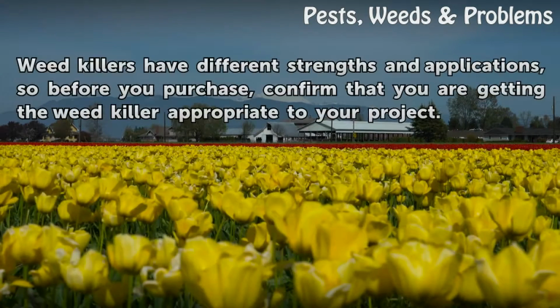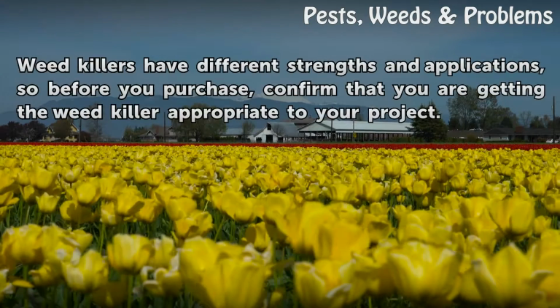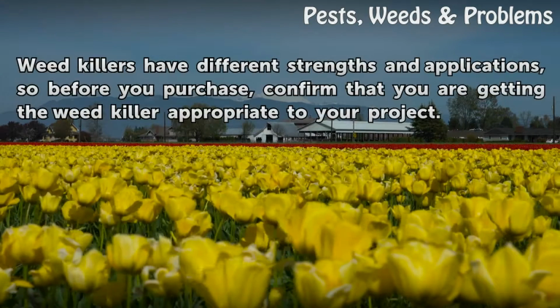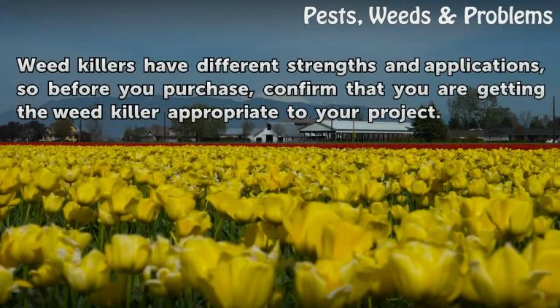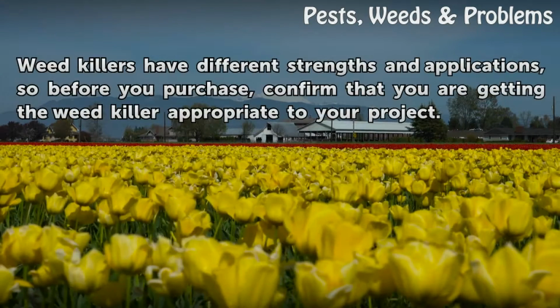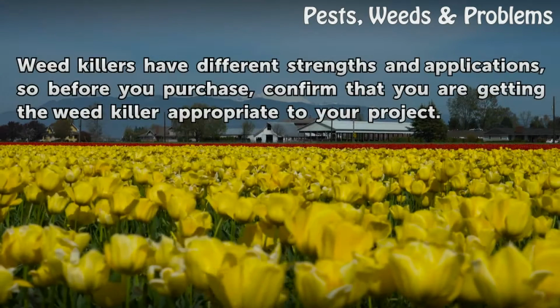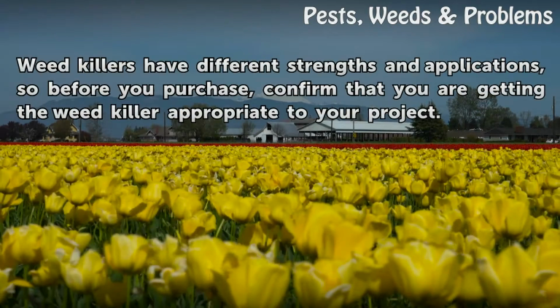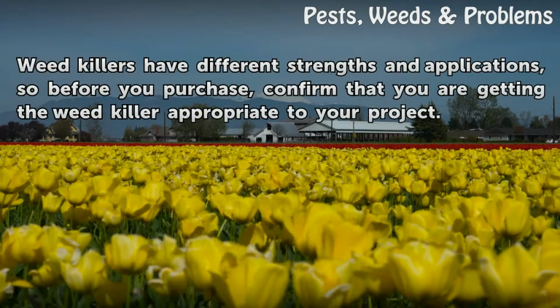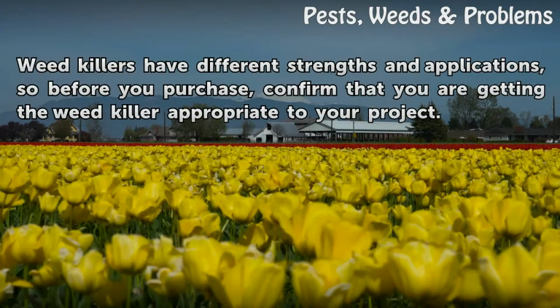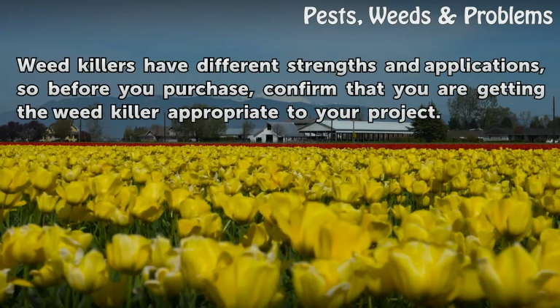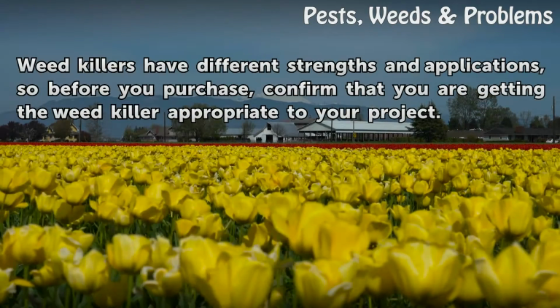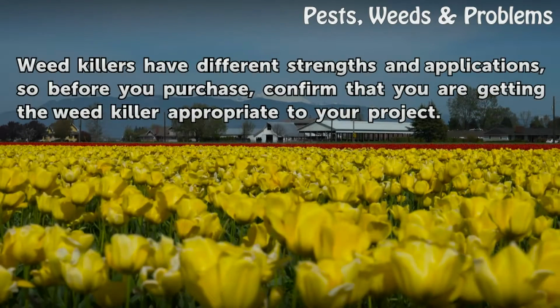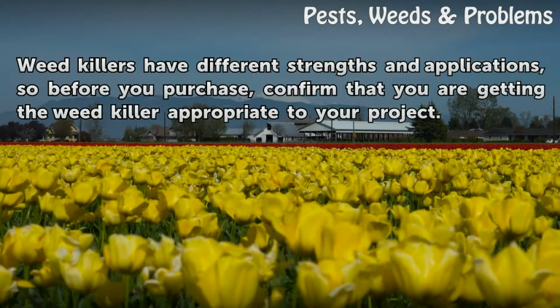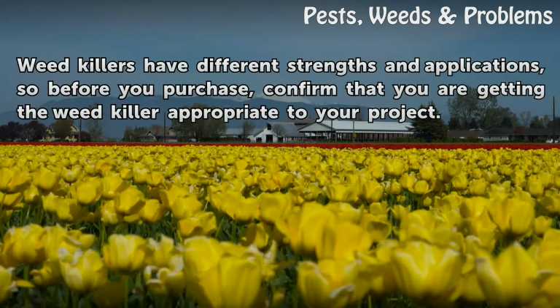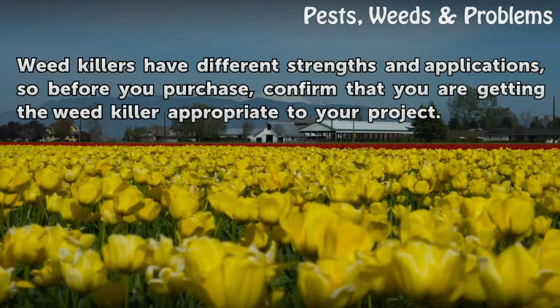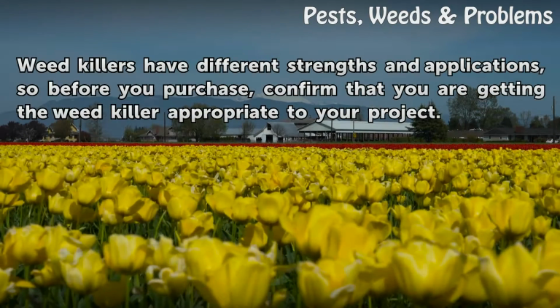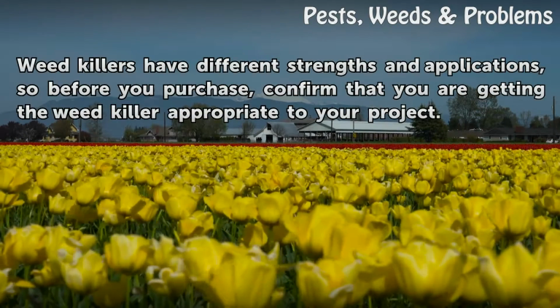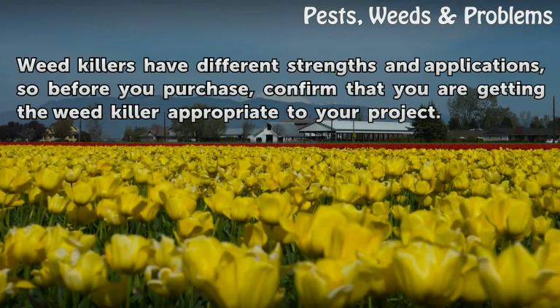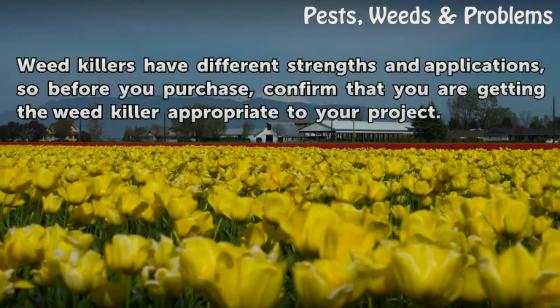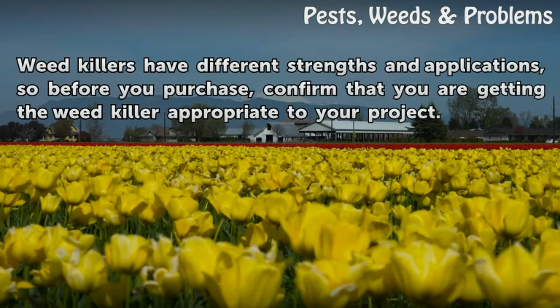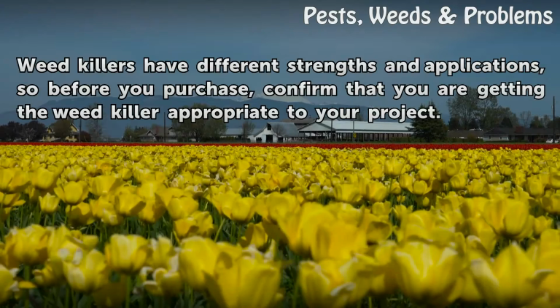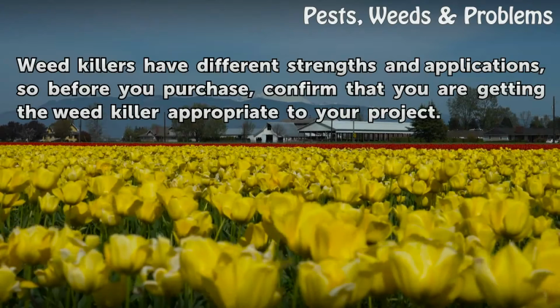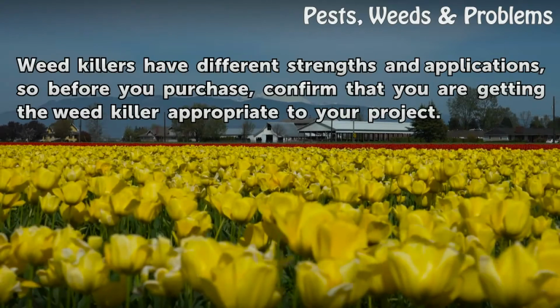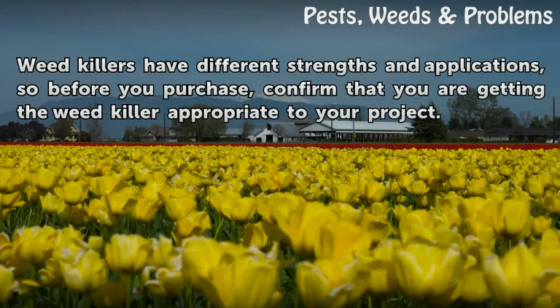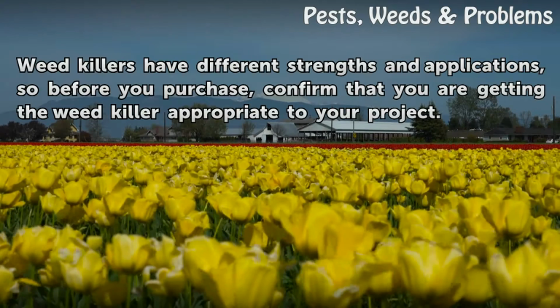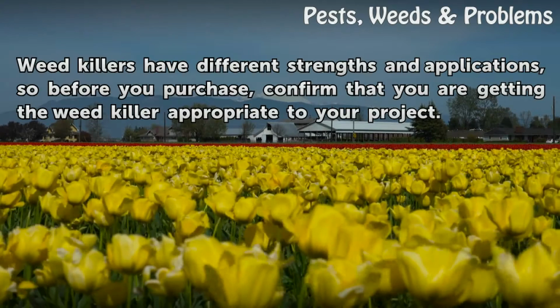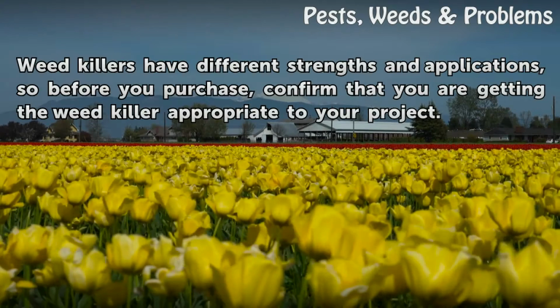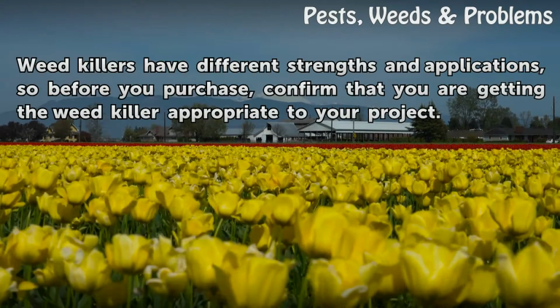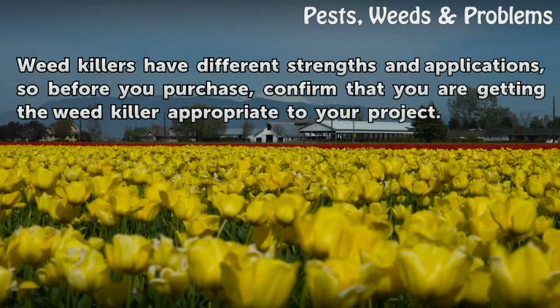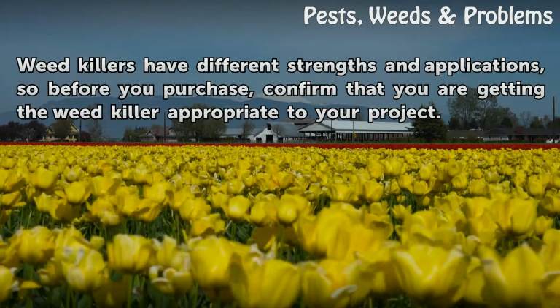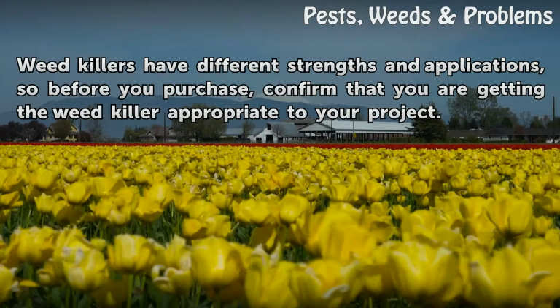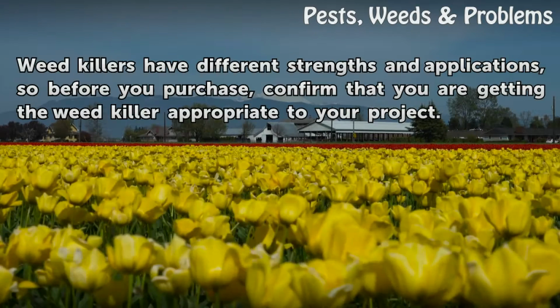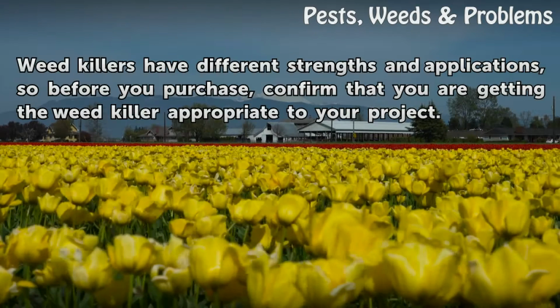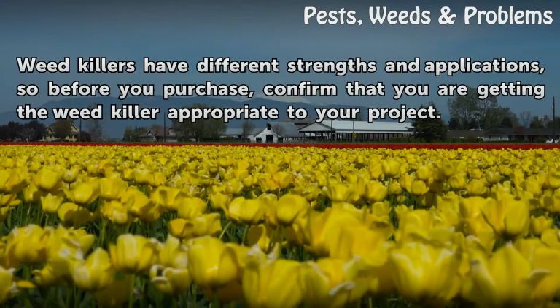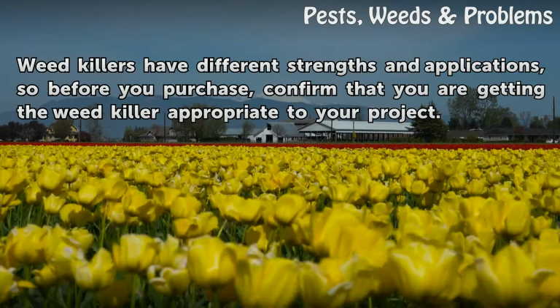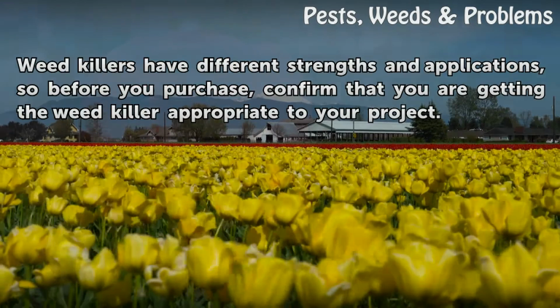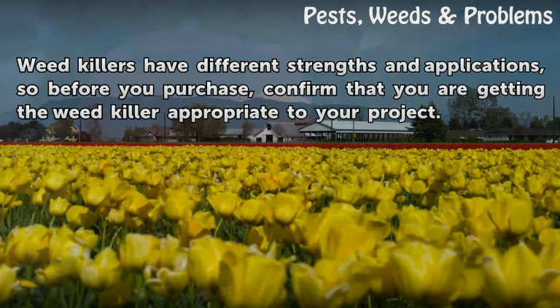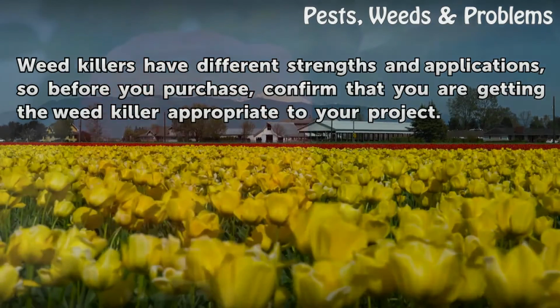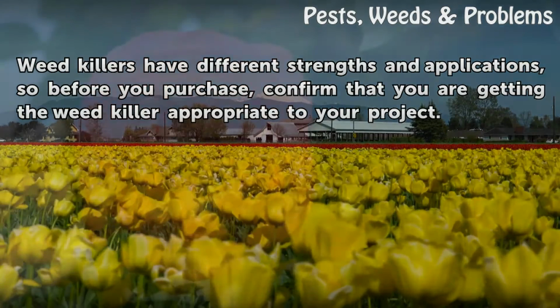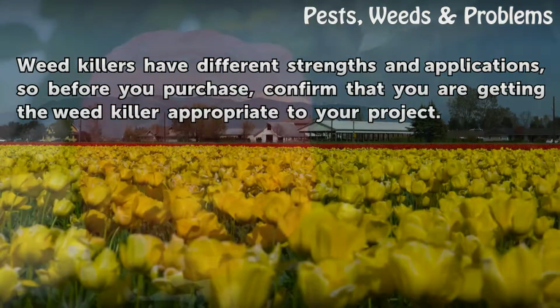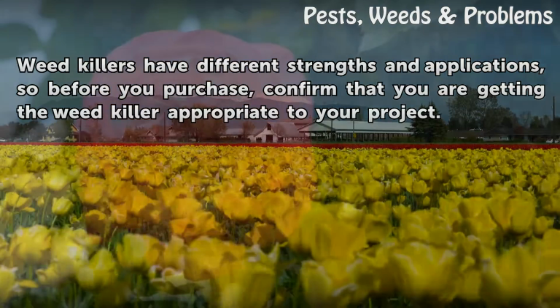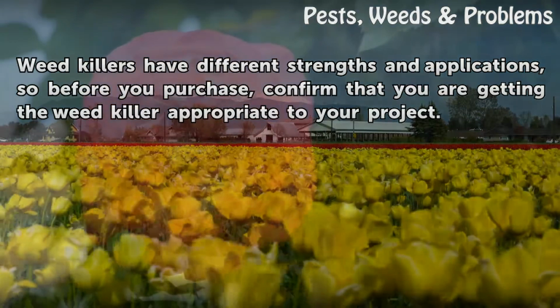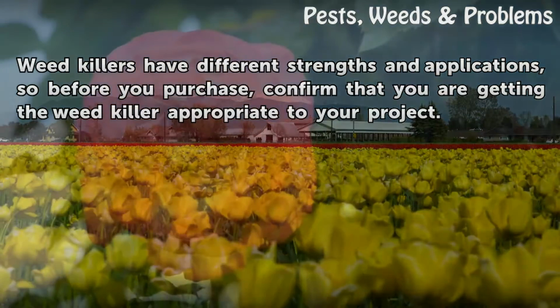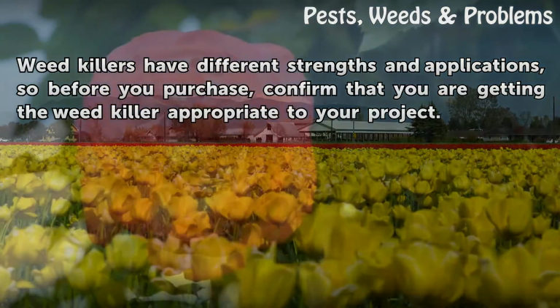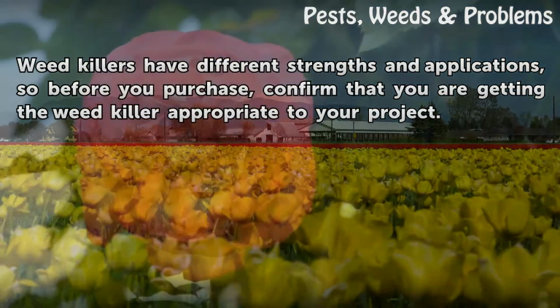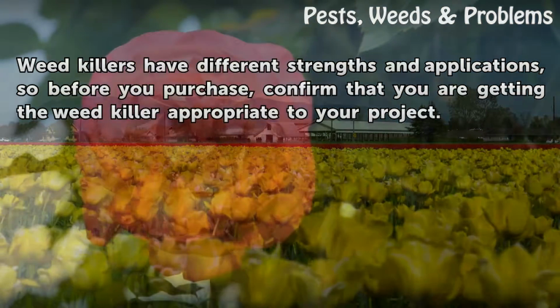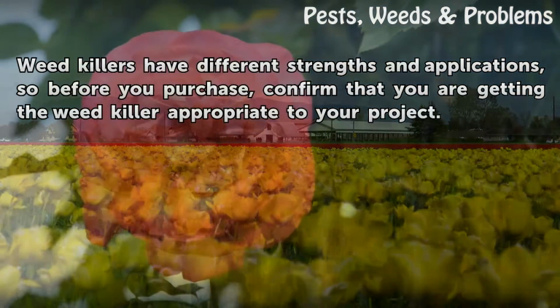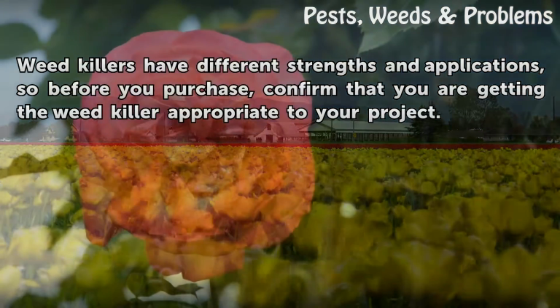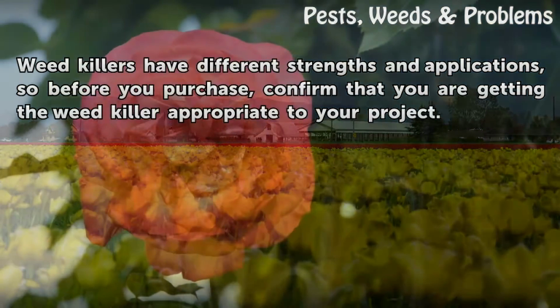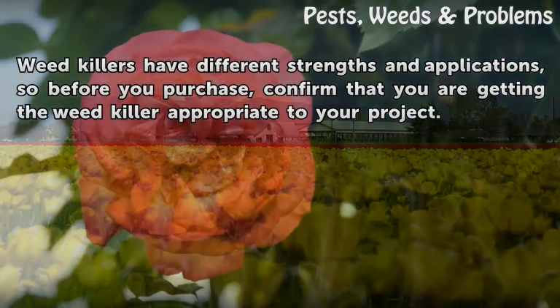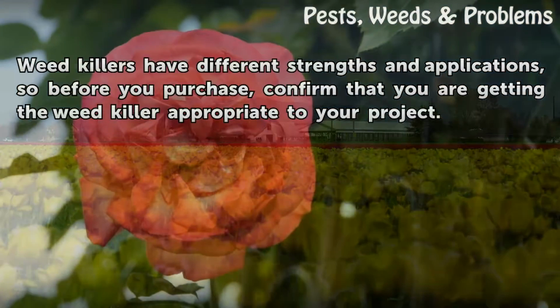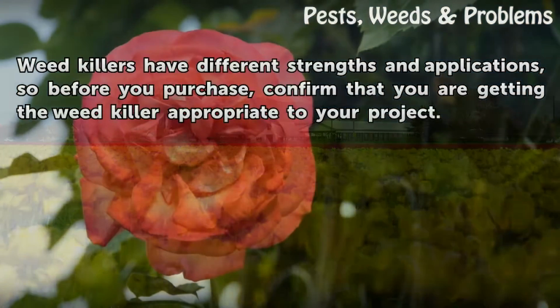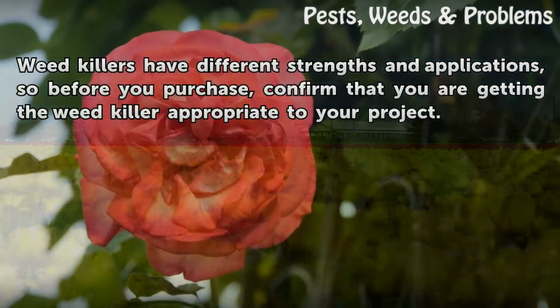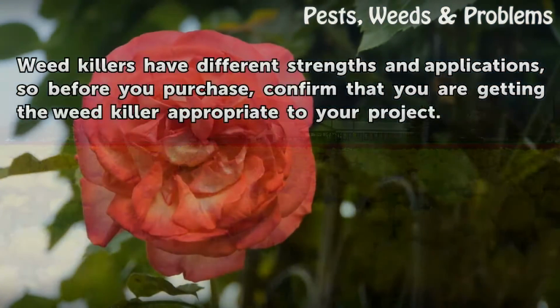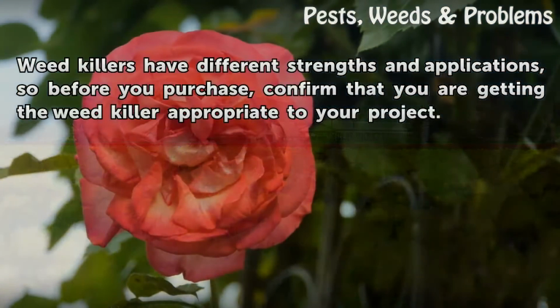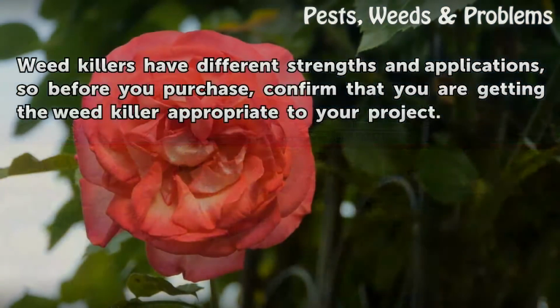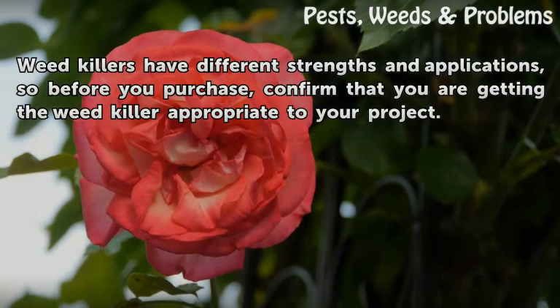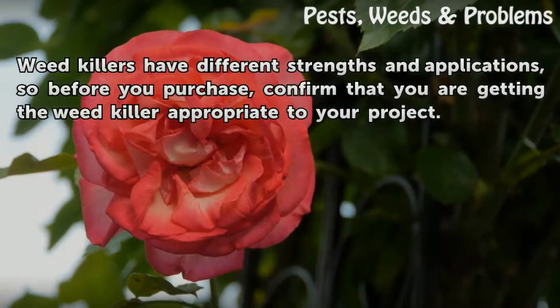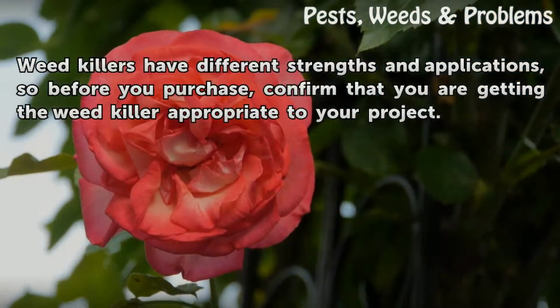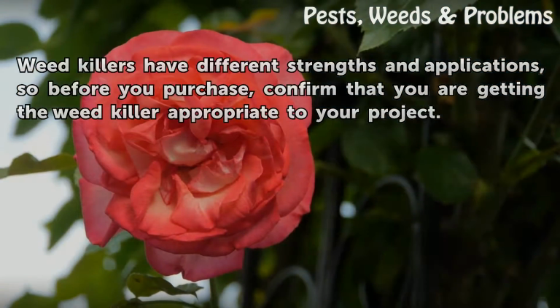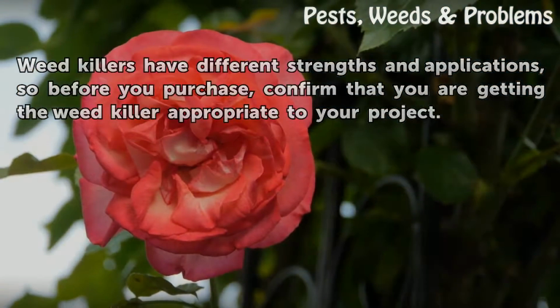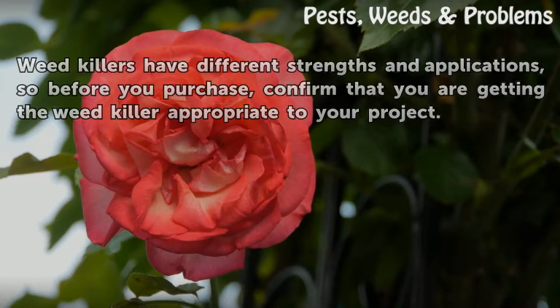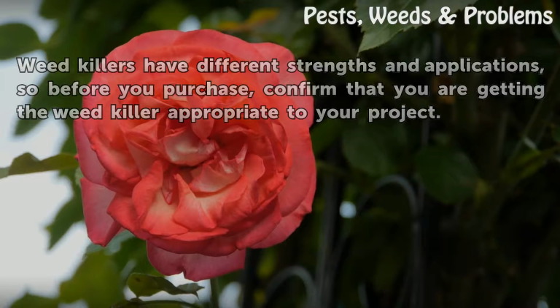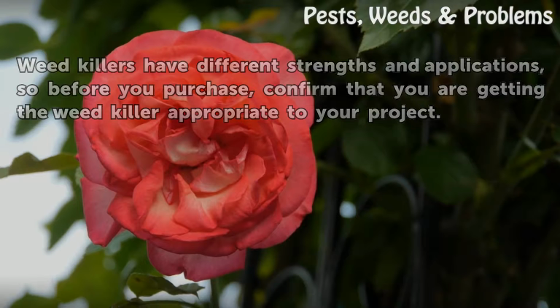Weed killers have different strengths and applications, so before you purchase, confirm that you are getting the weed killer appropriate to your project.